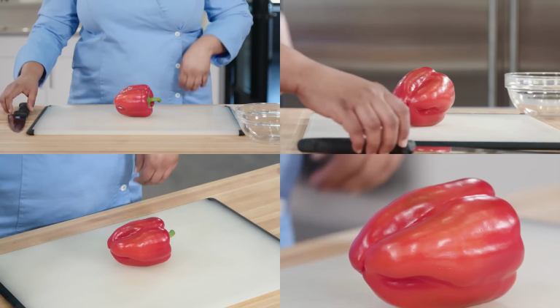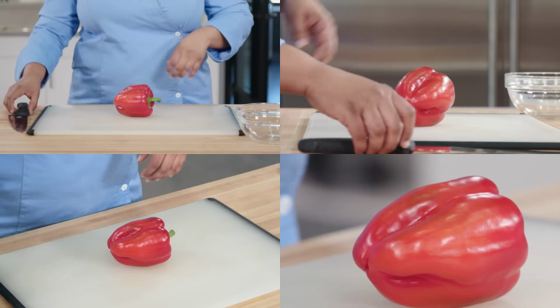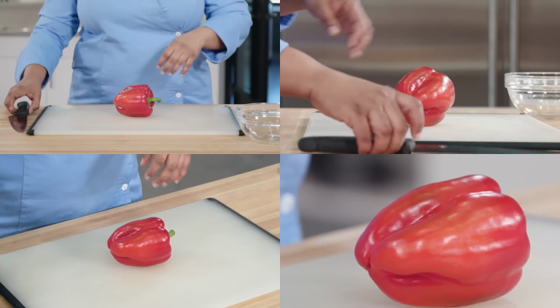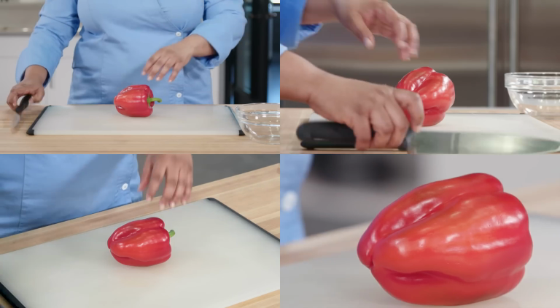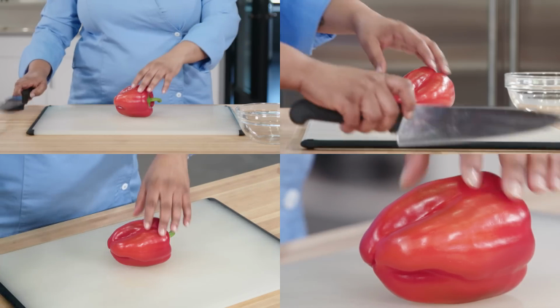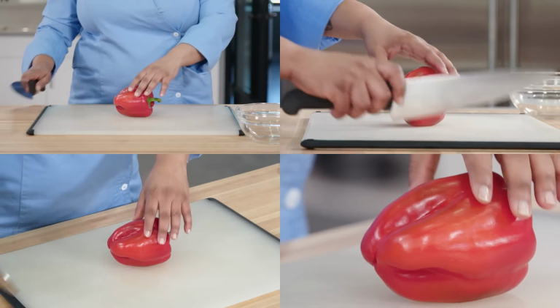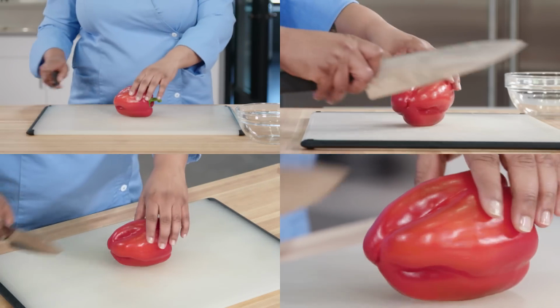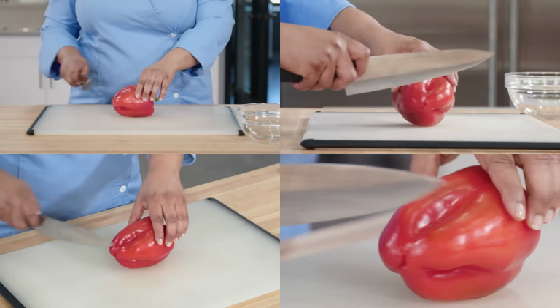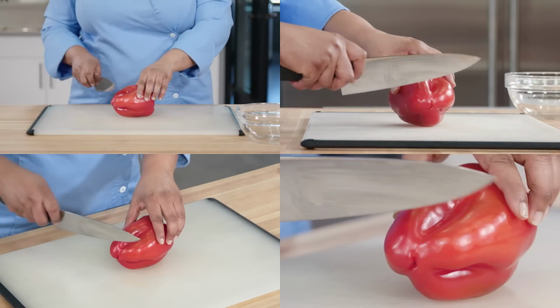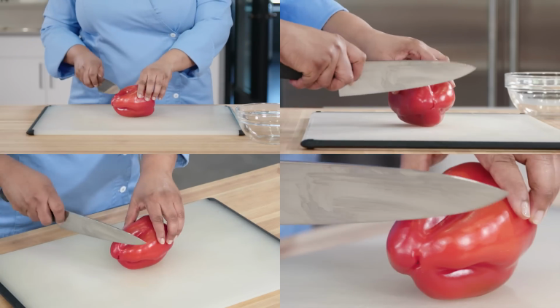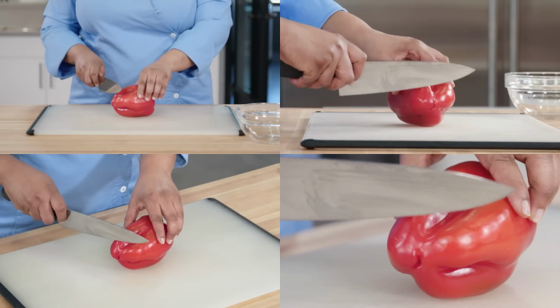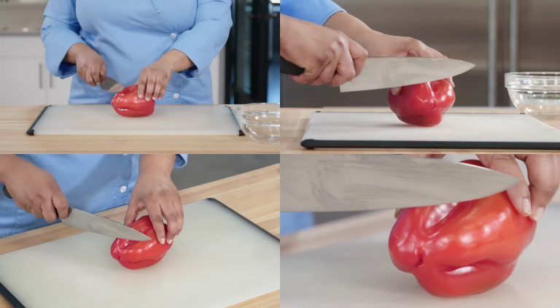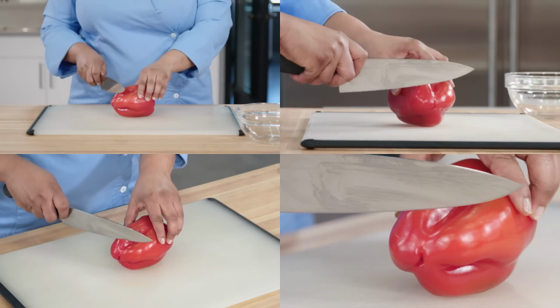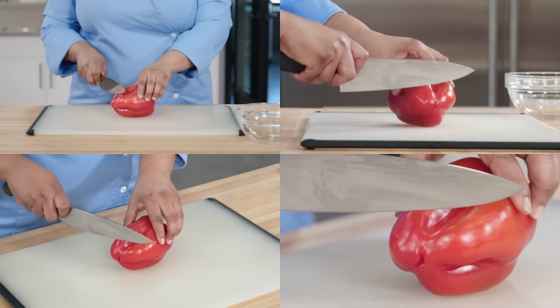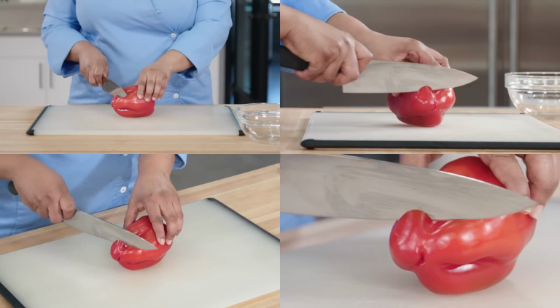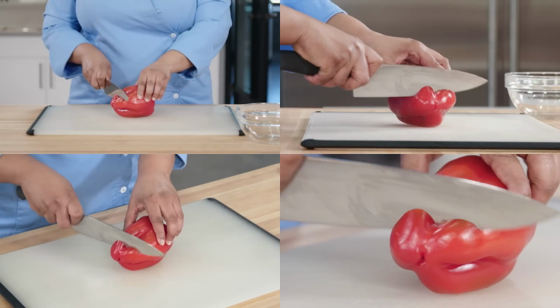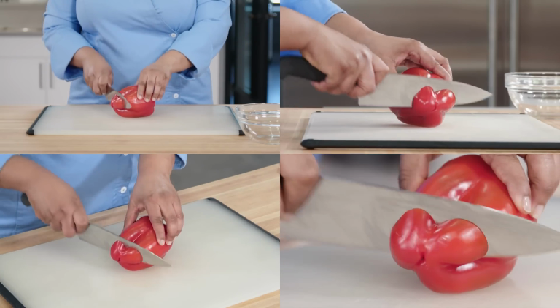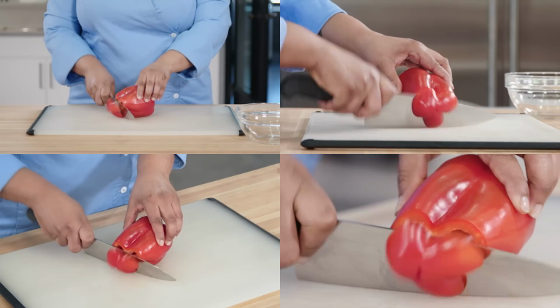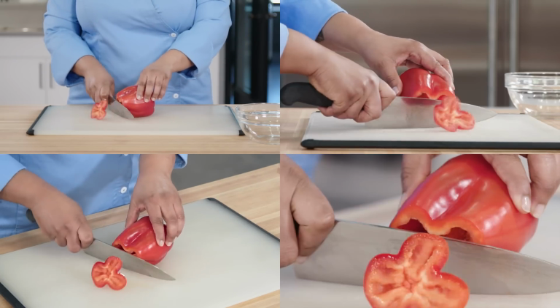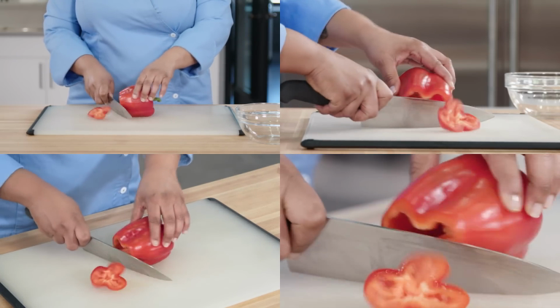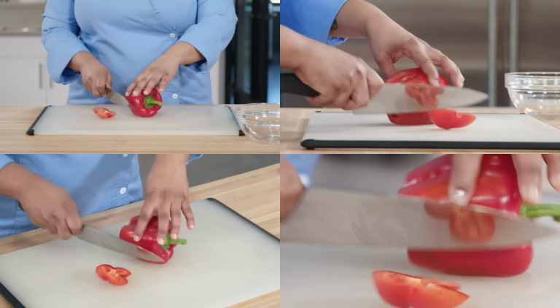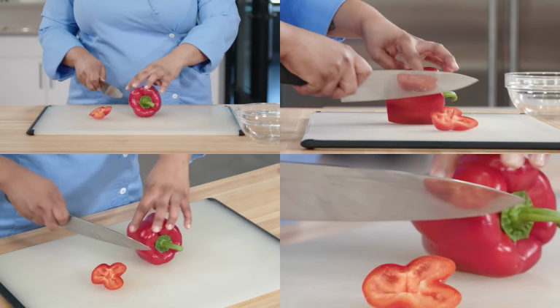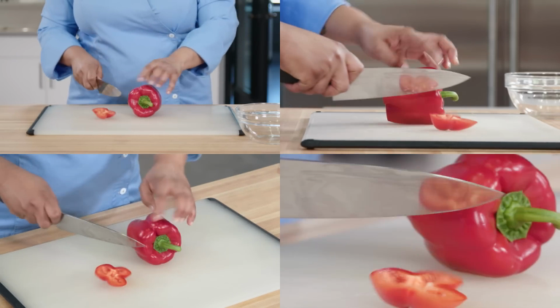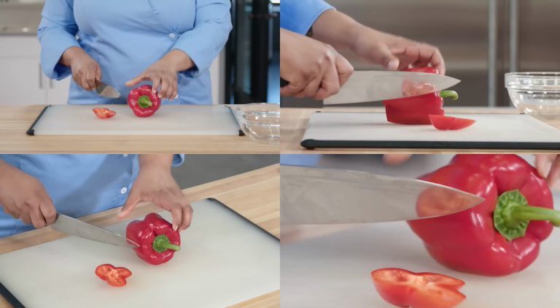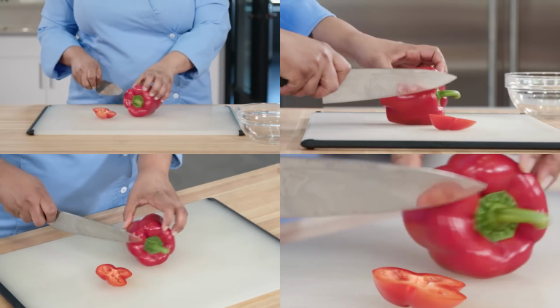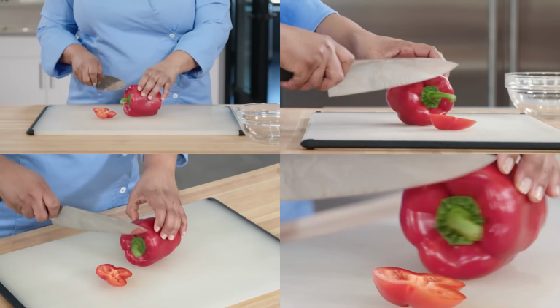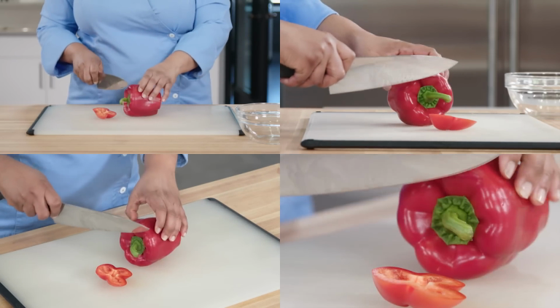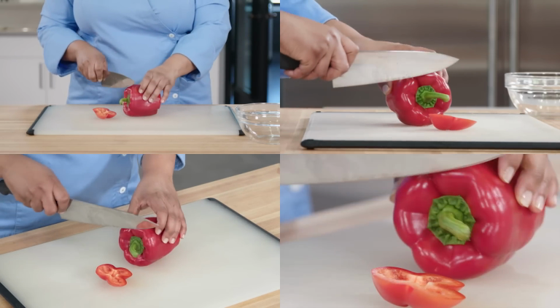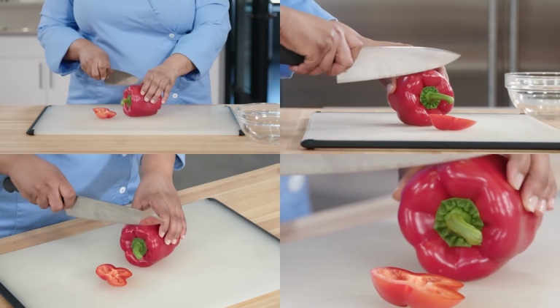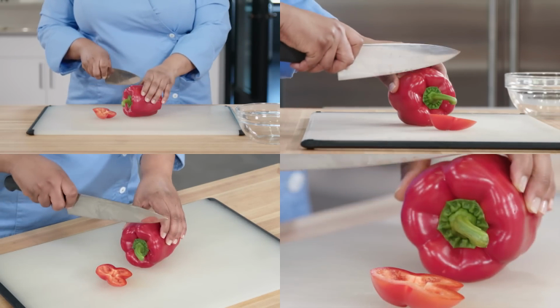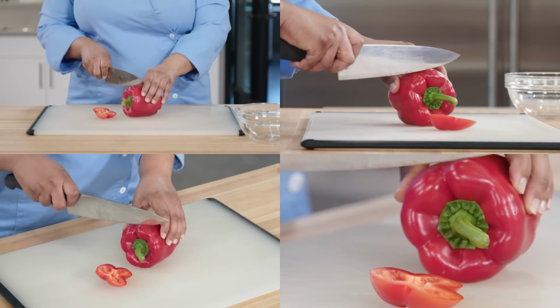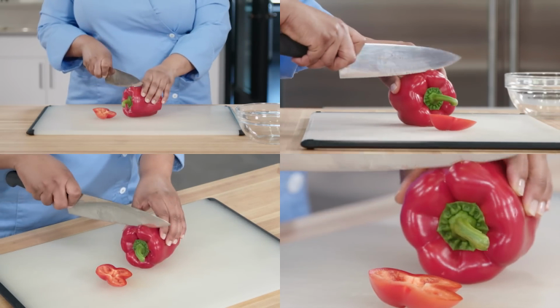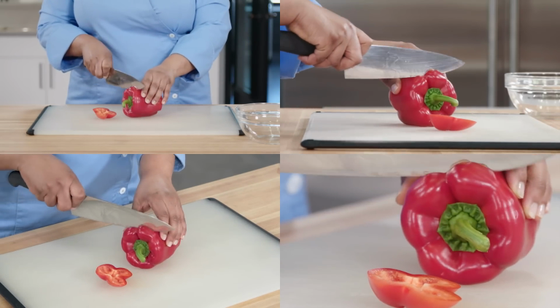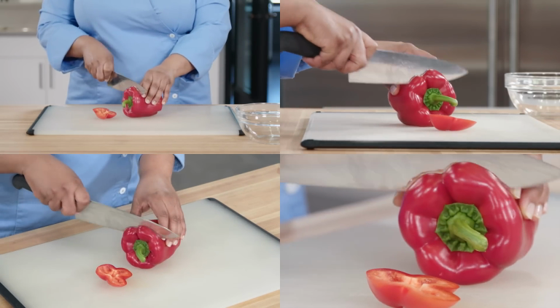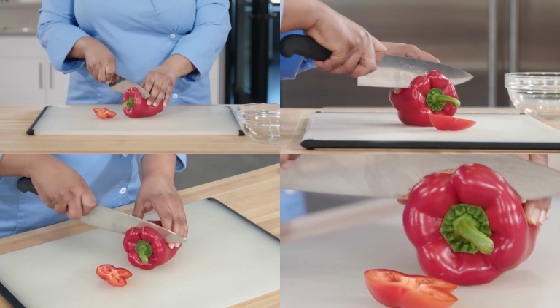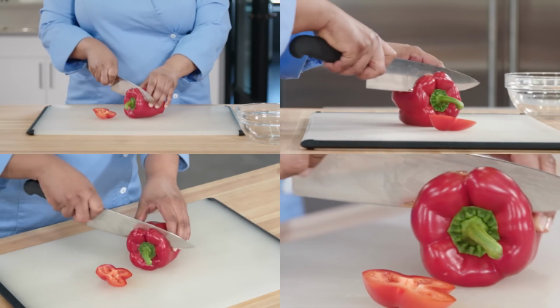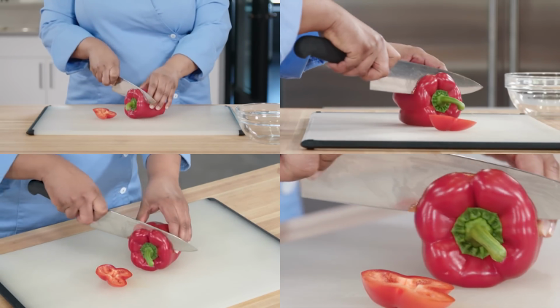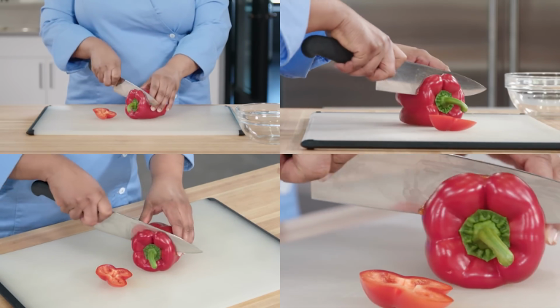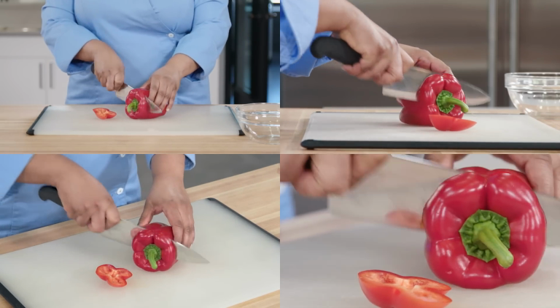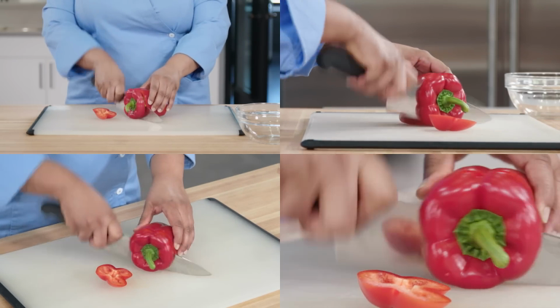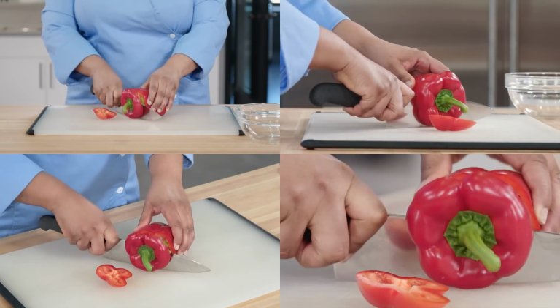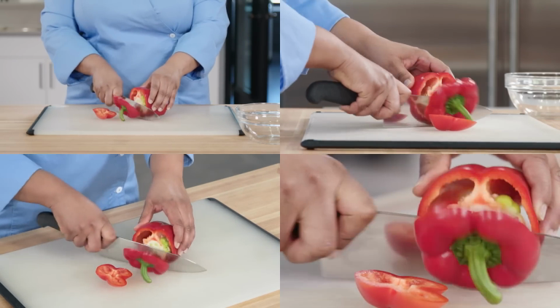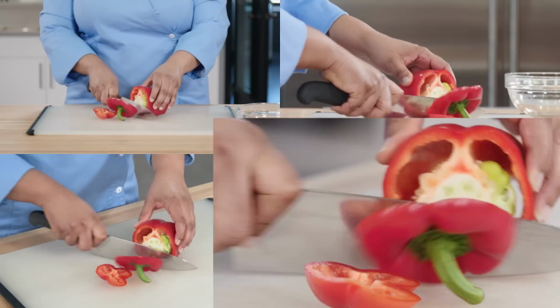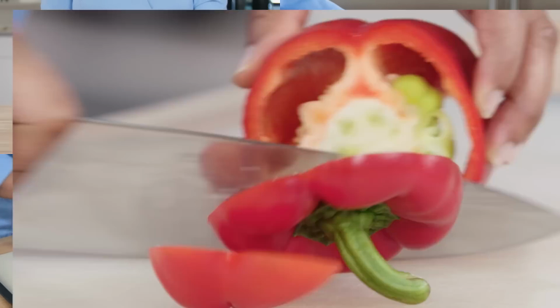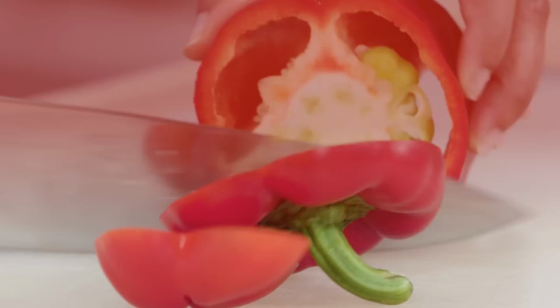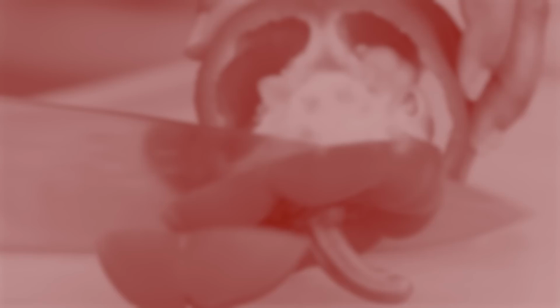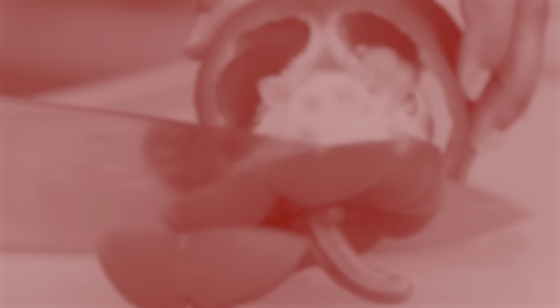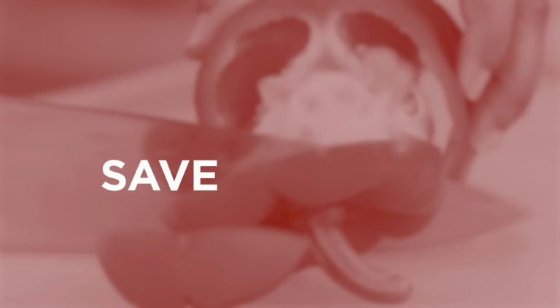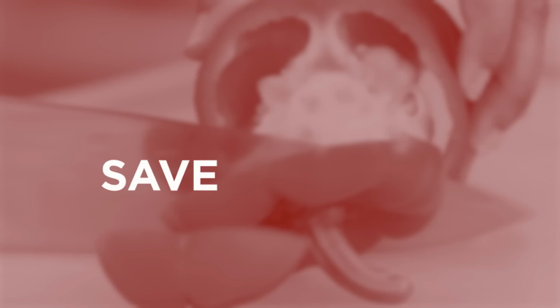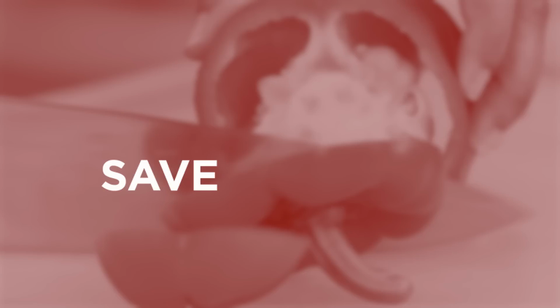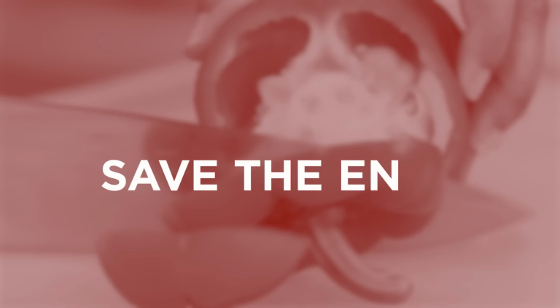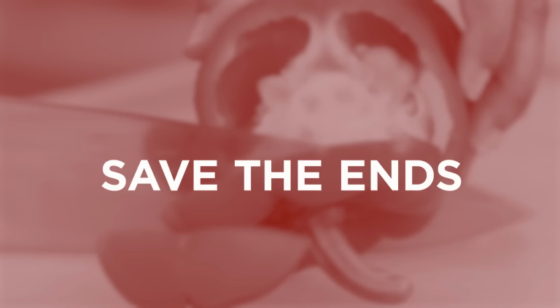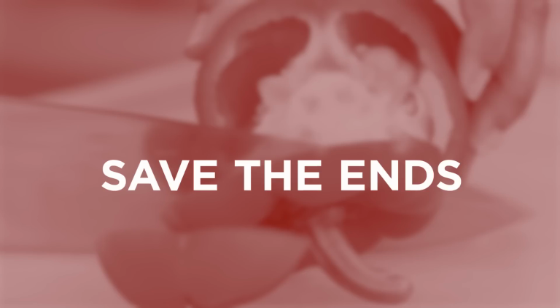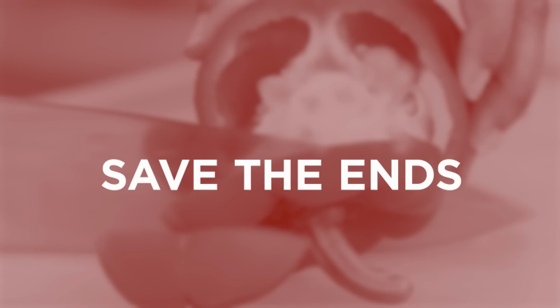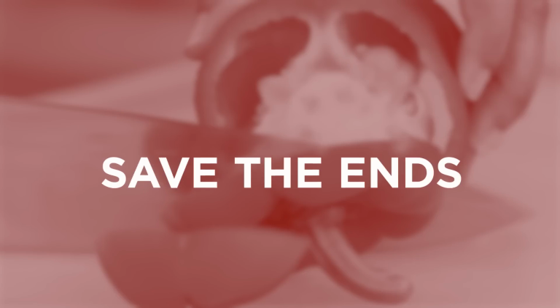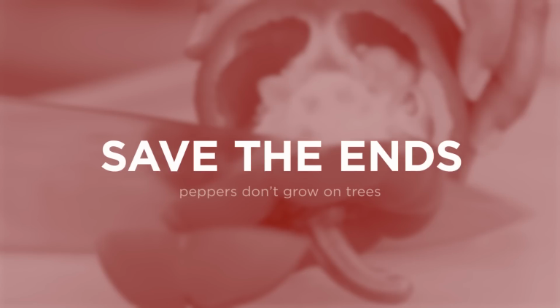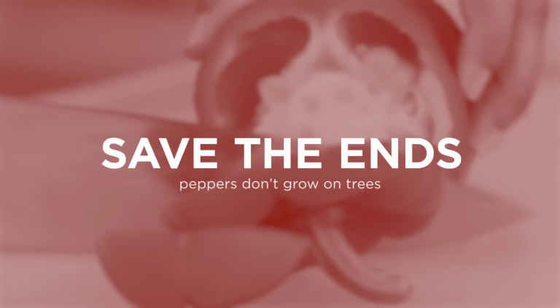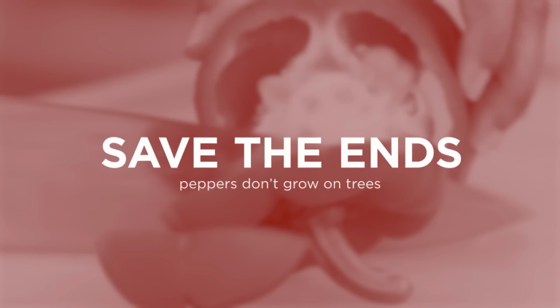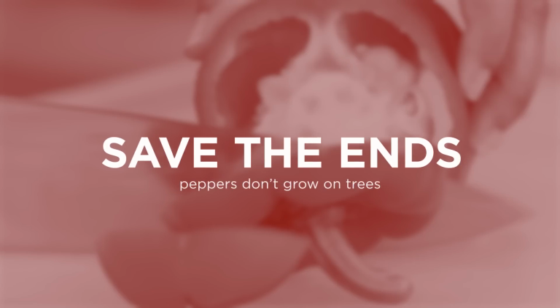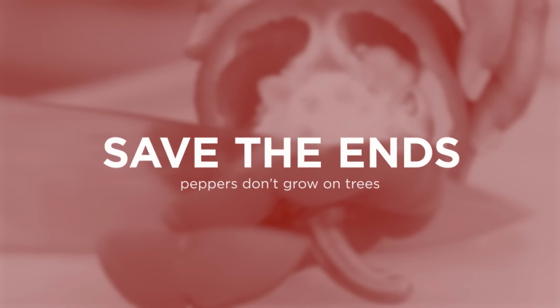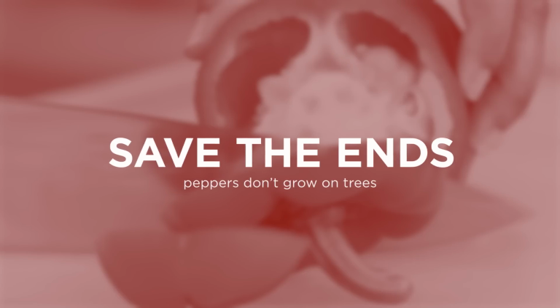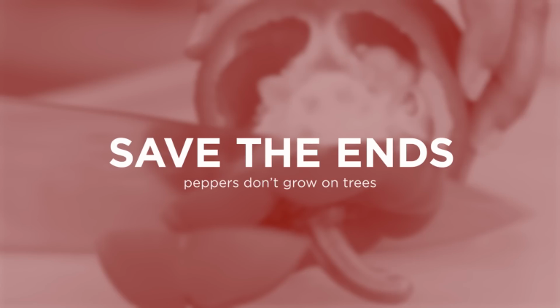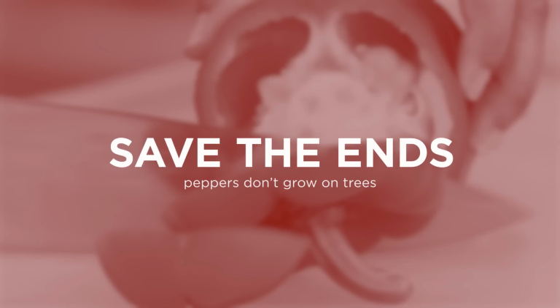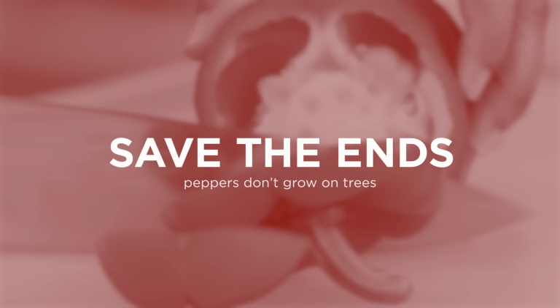First, using a sharp chef's knife, chop off the tops and bottoms of your bell pepper, and set these aside. Don't throw them away.